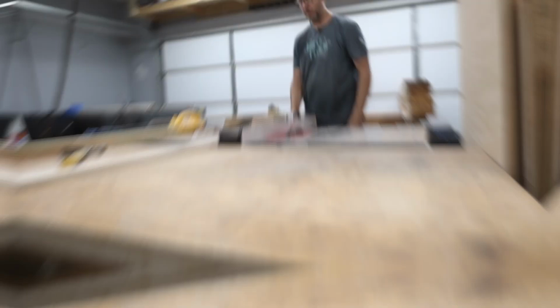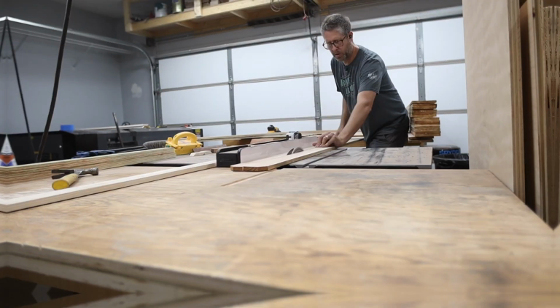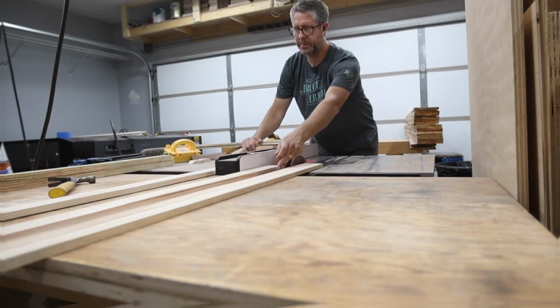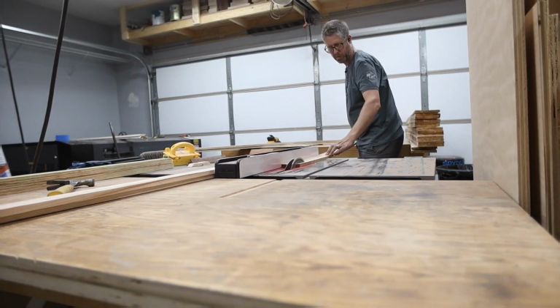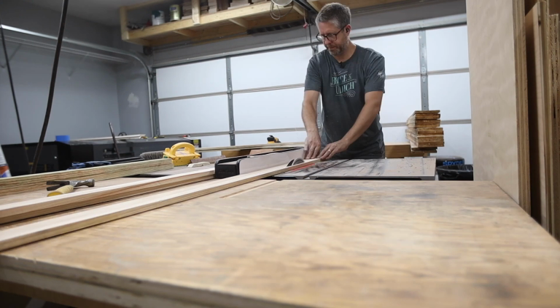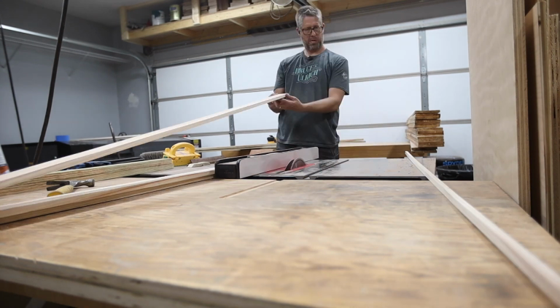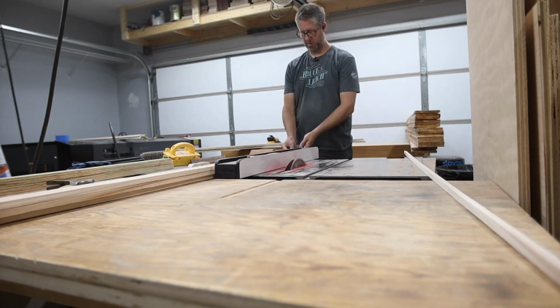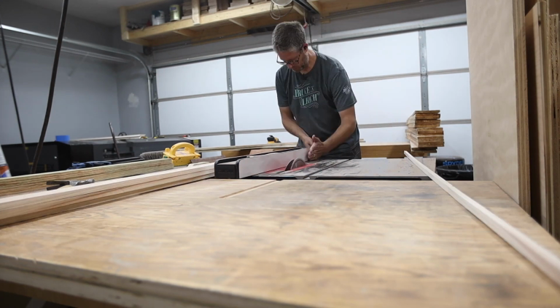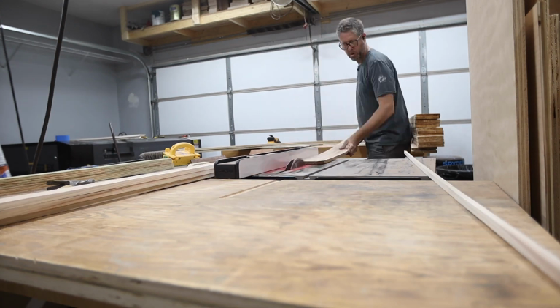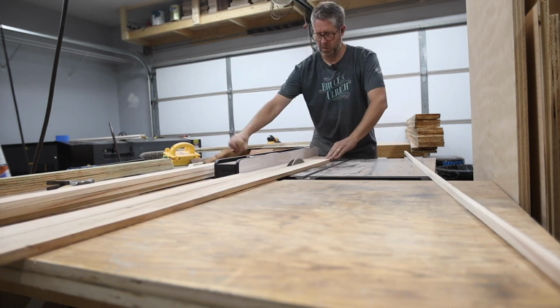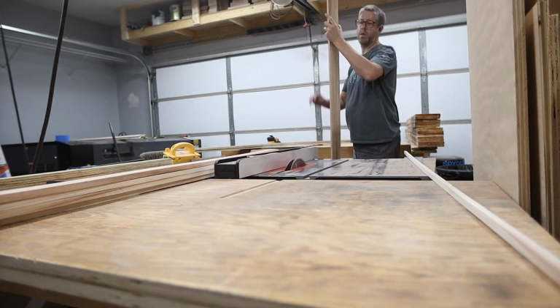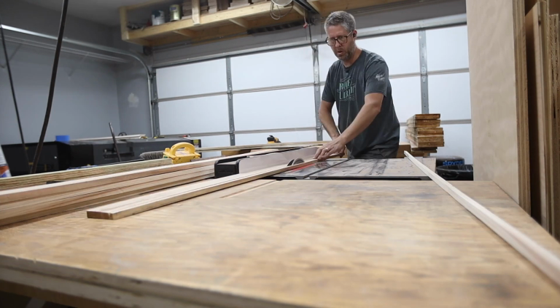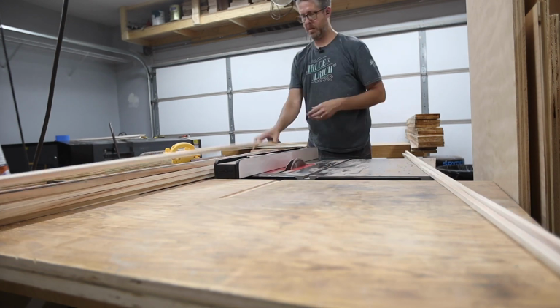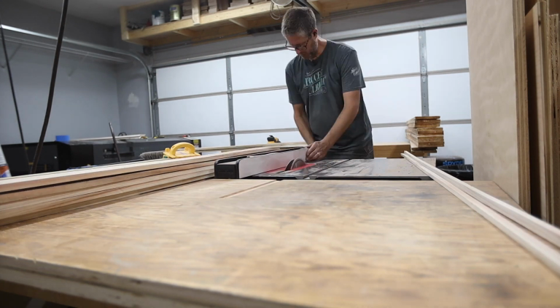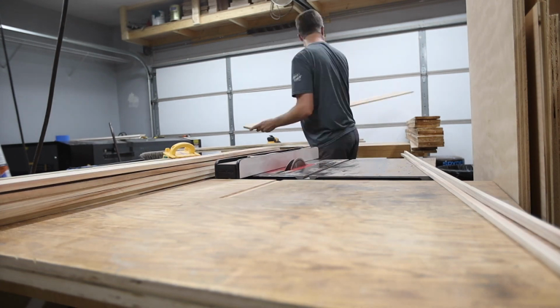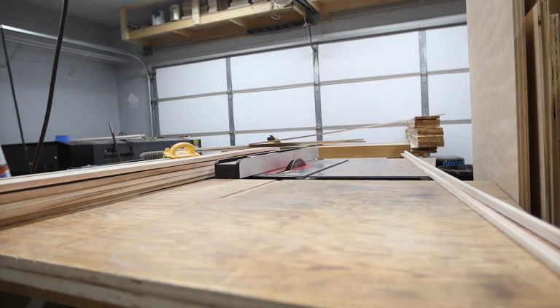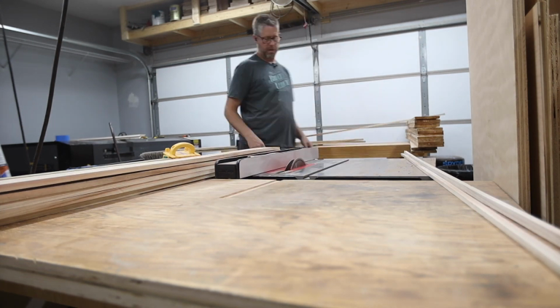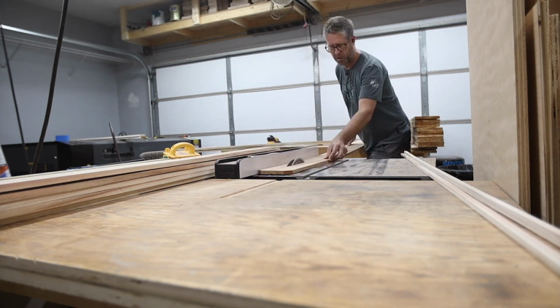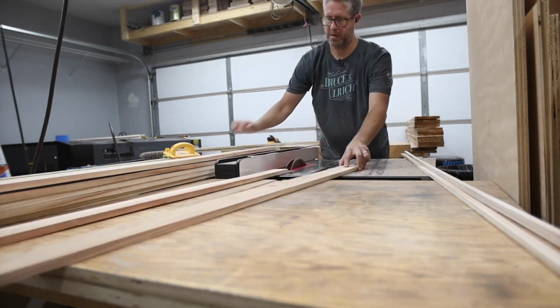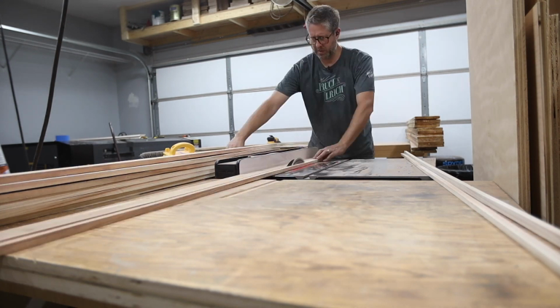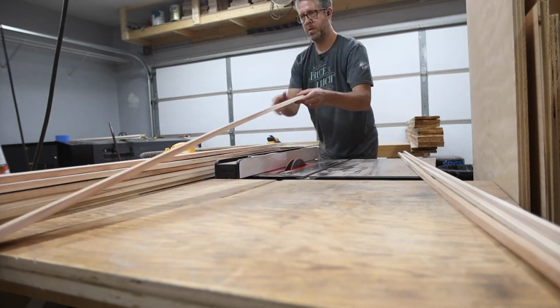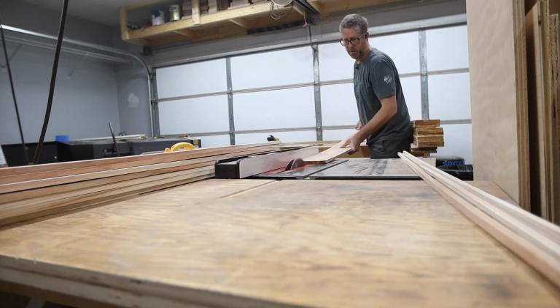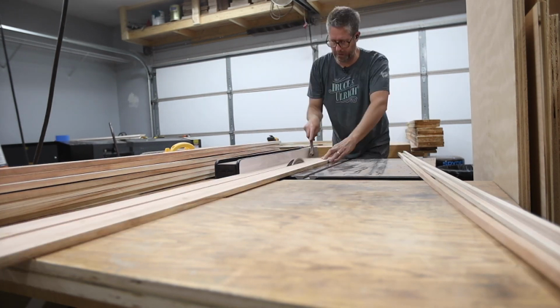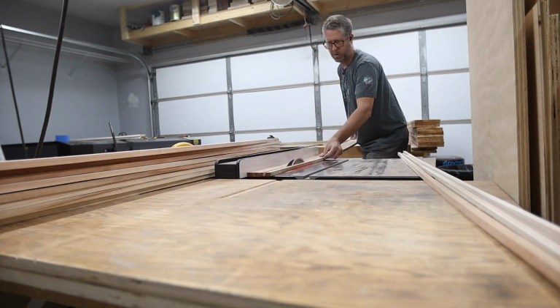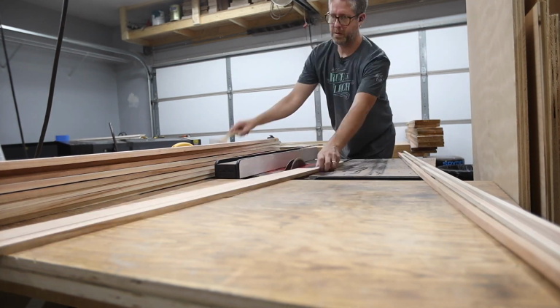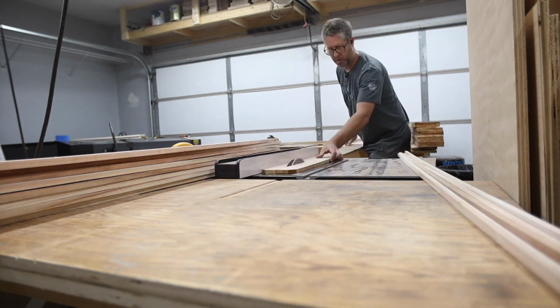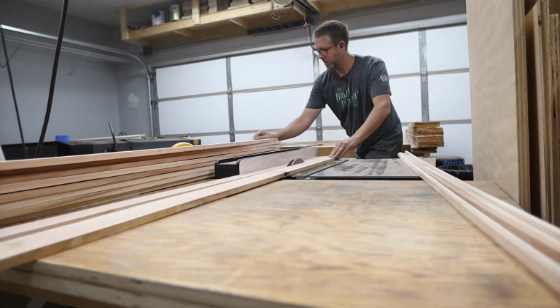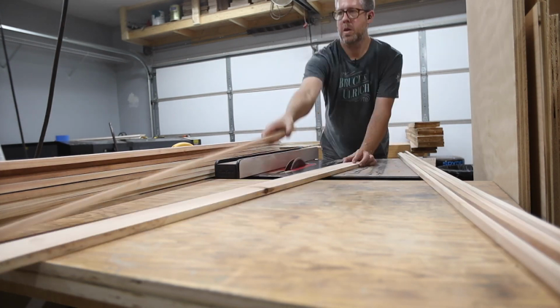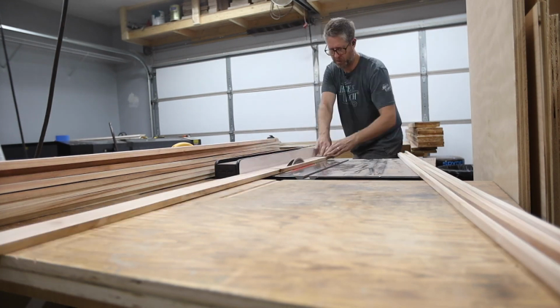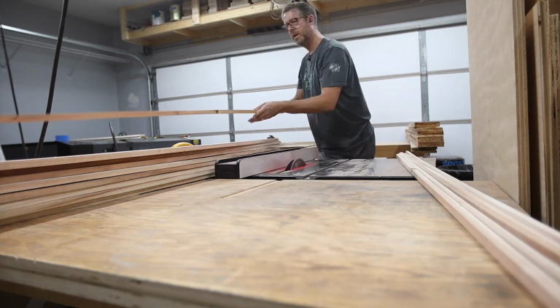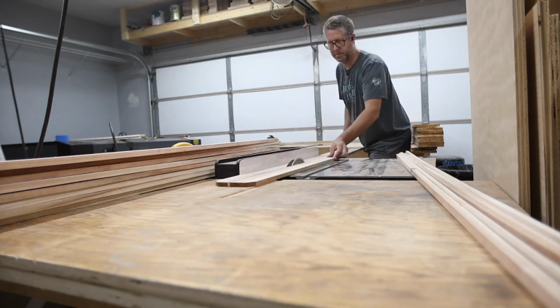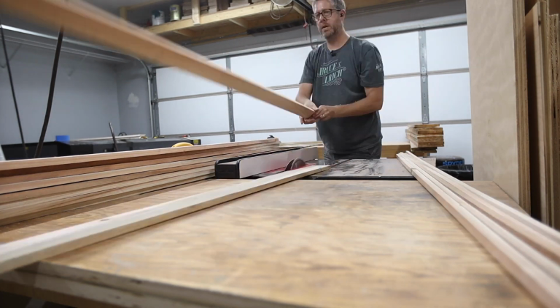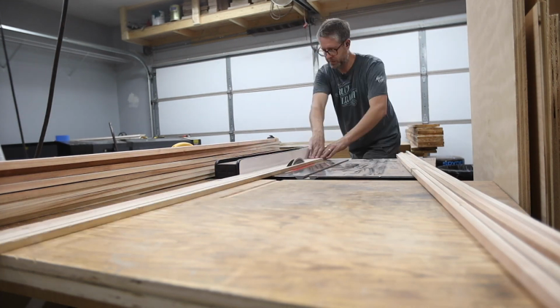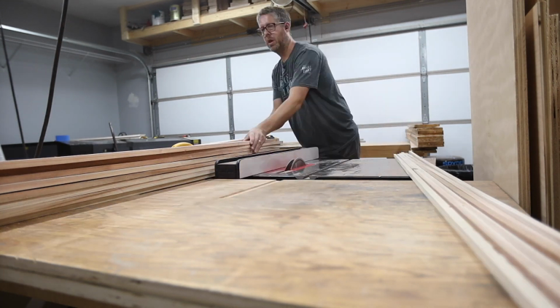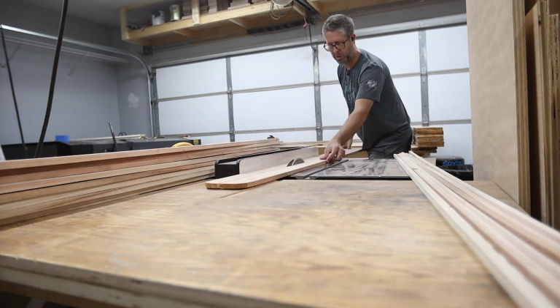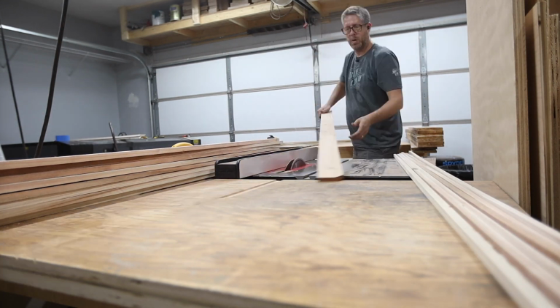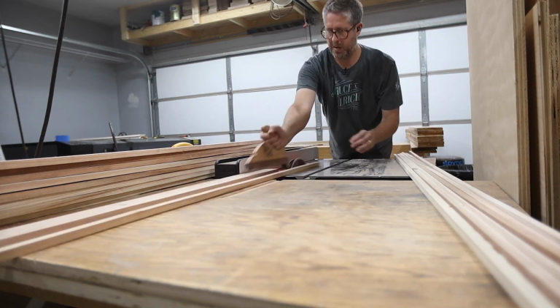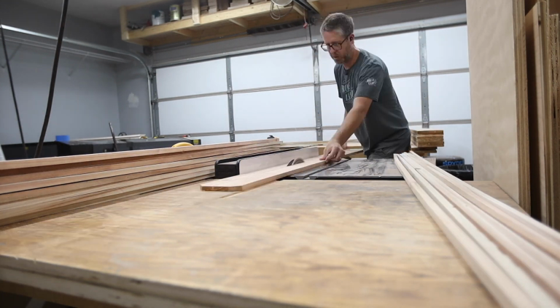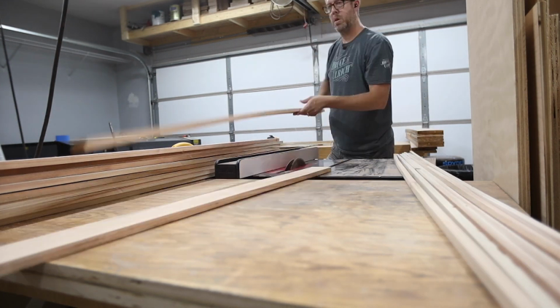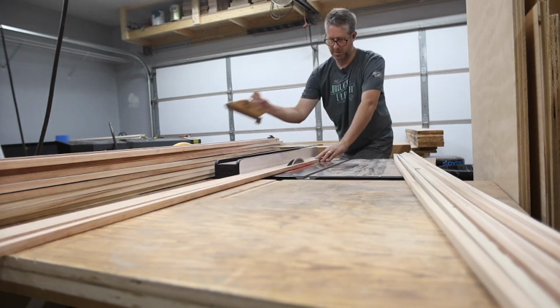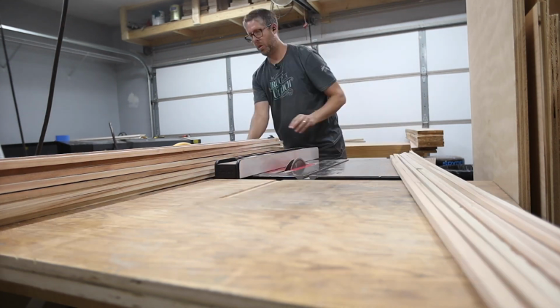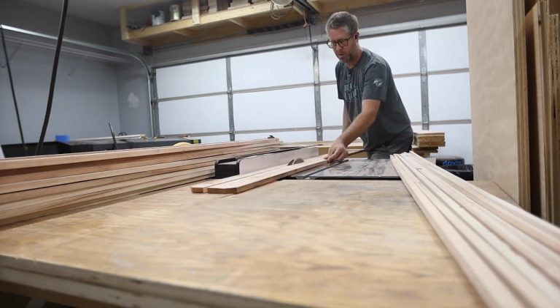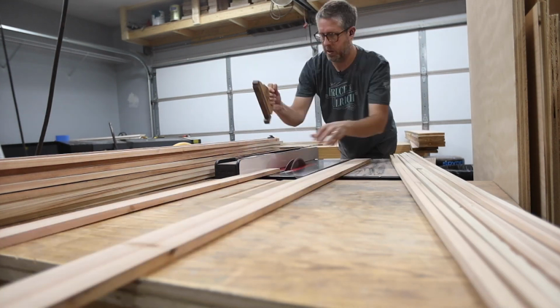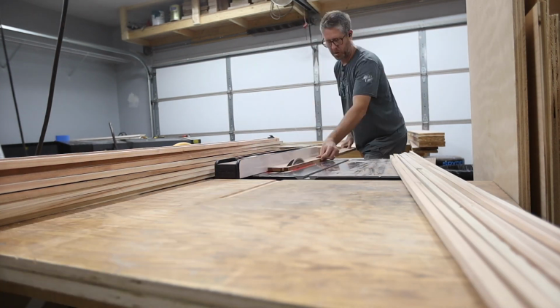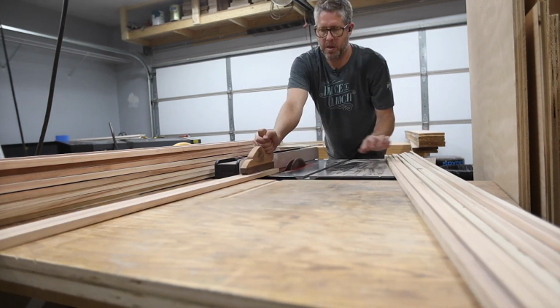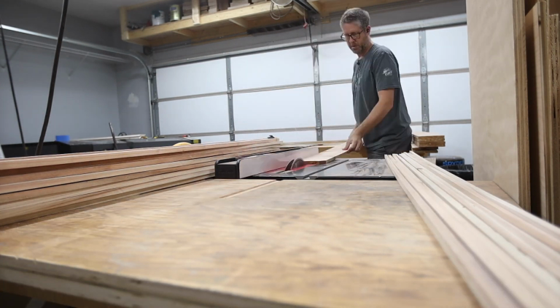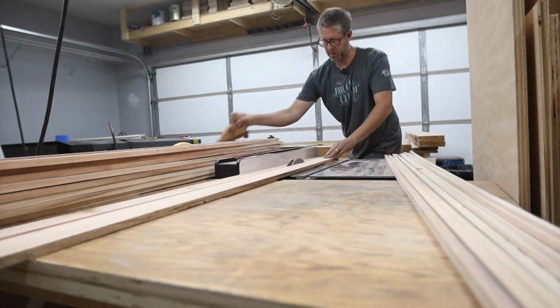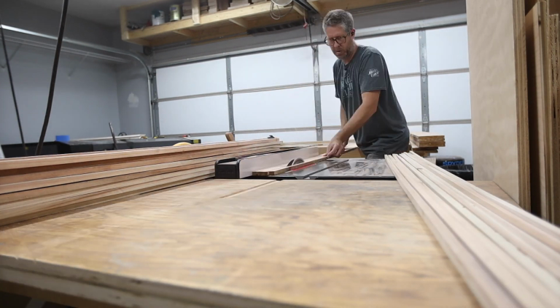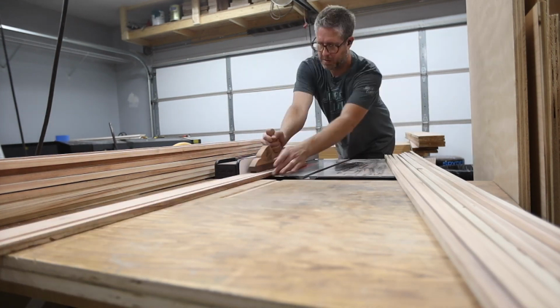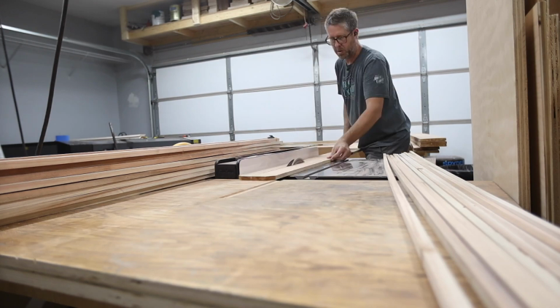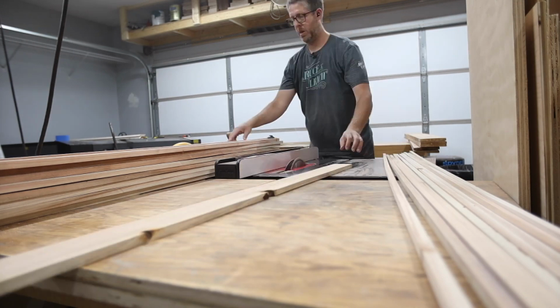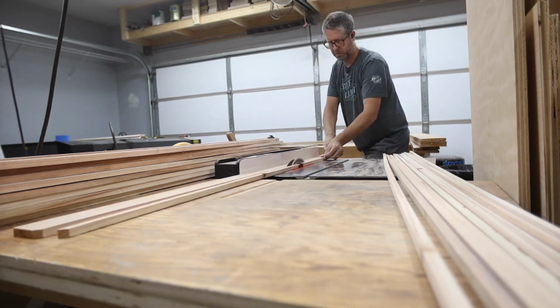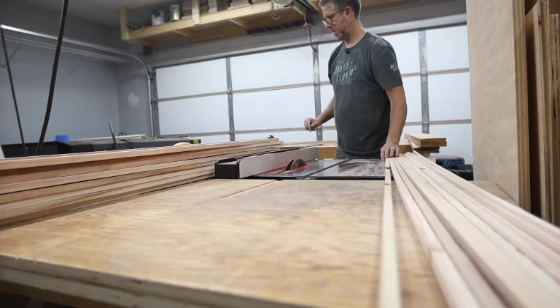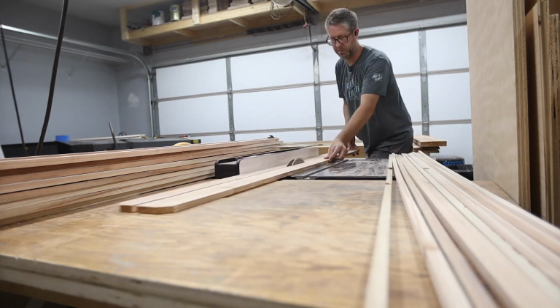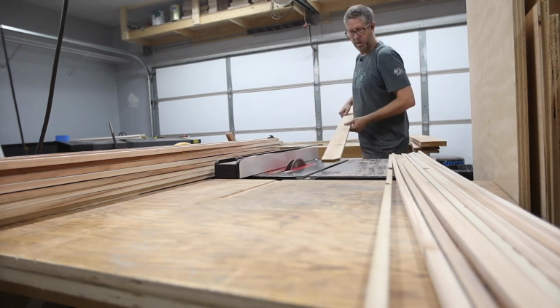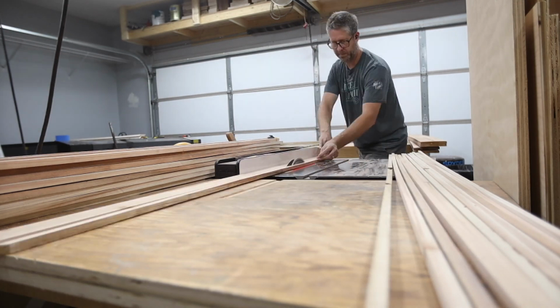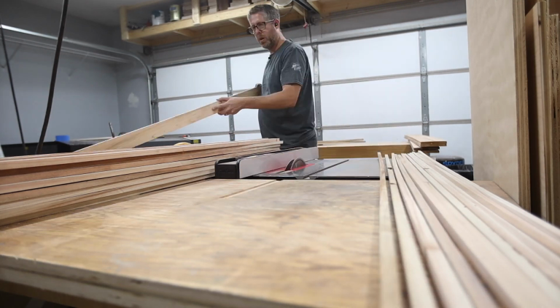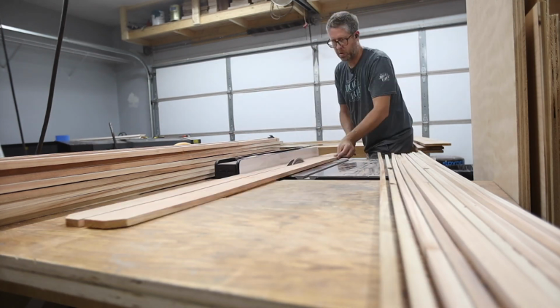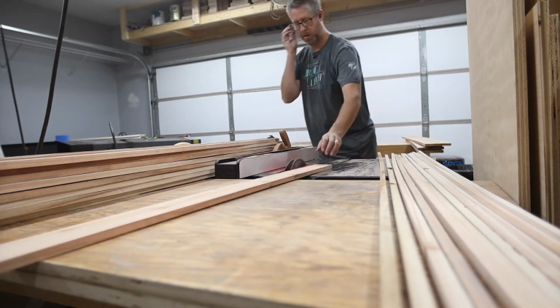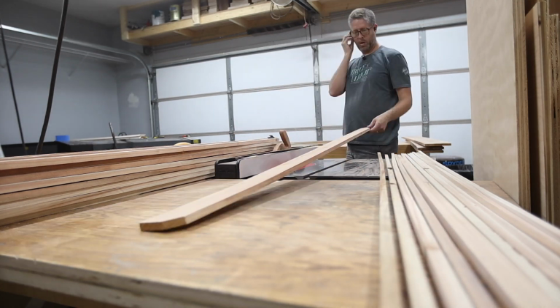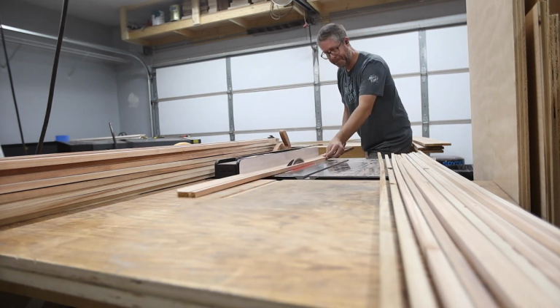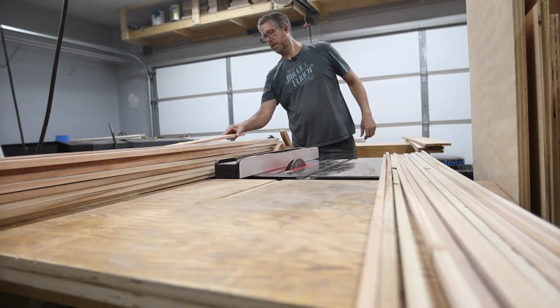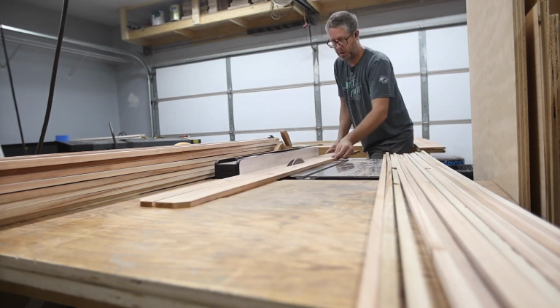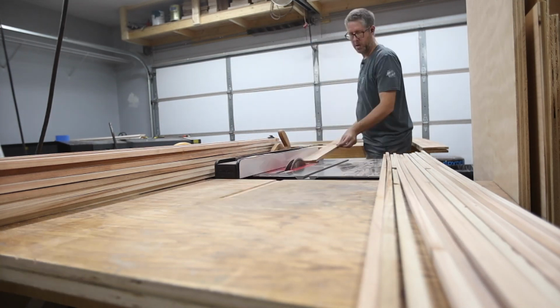There was a lot of repetitive stuff in this build, and one of them was ripping all of these fence pickets to the same width.